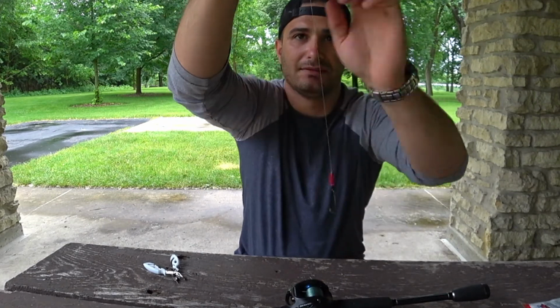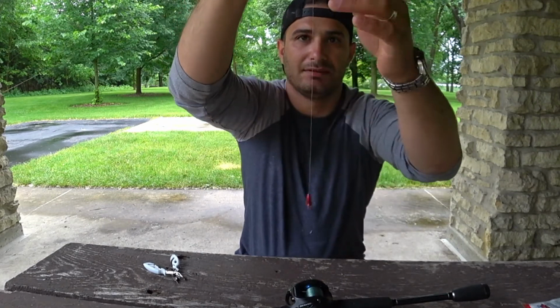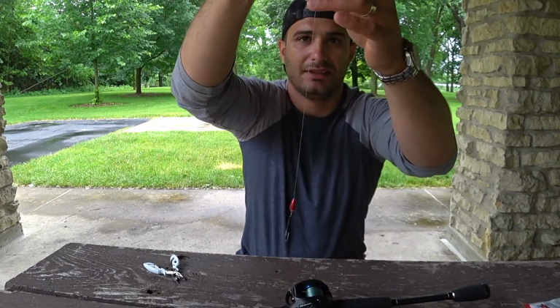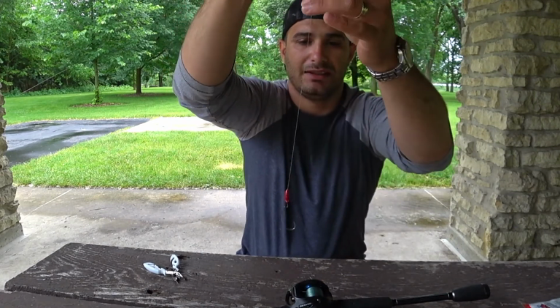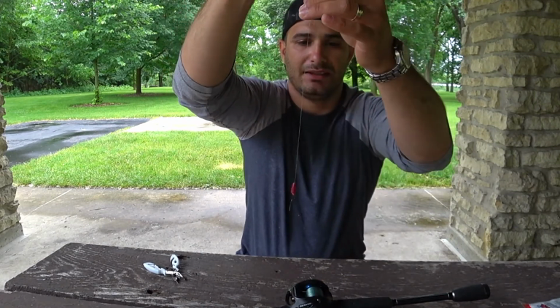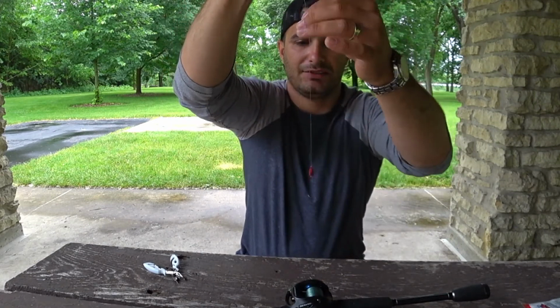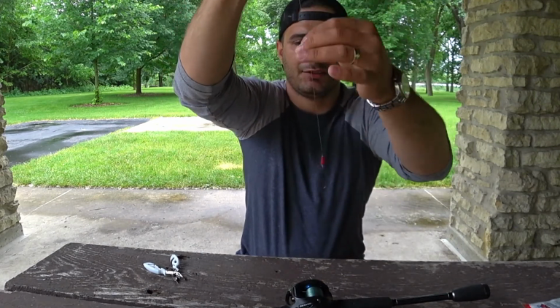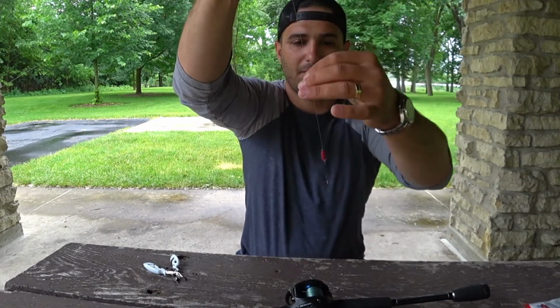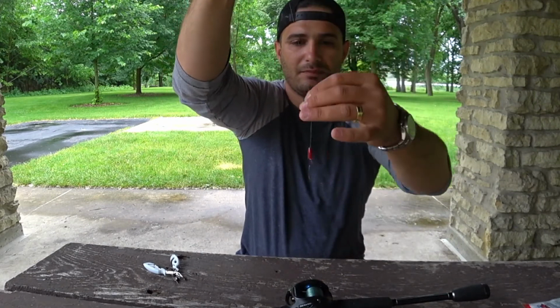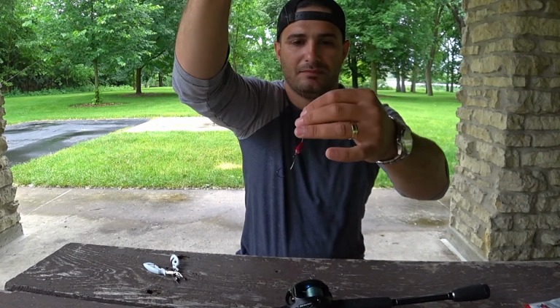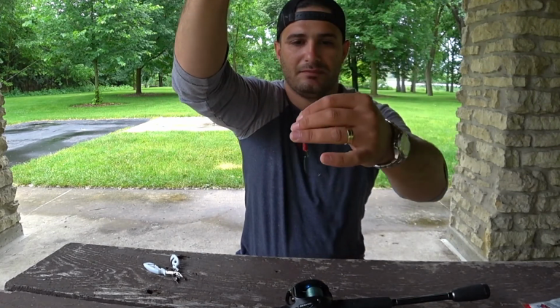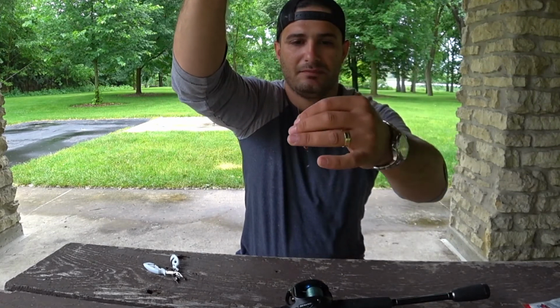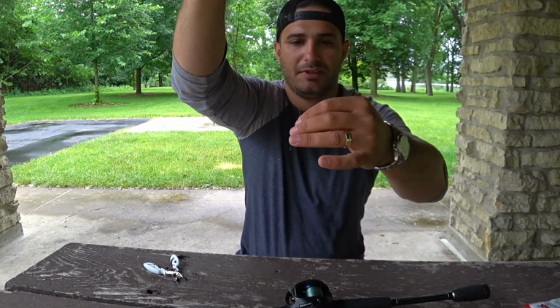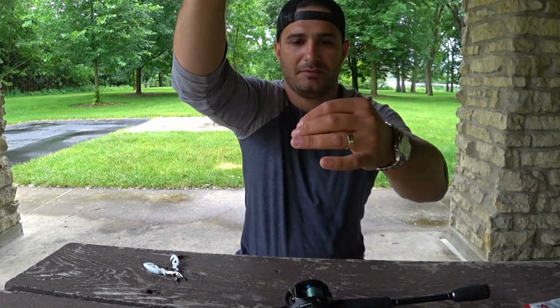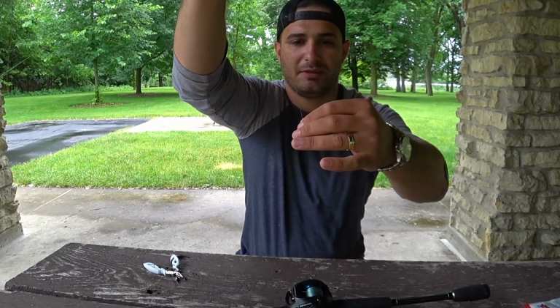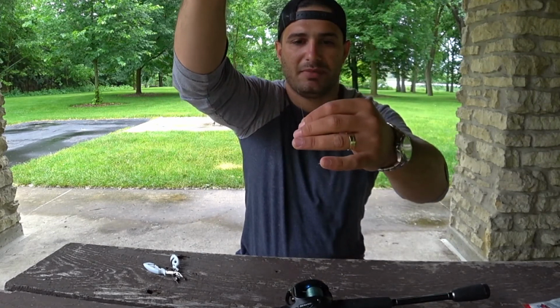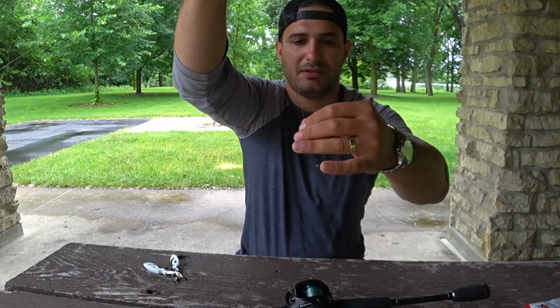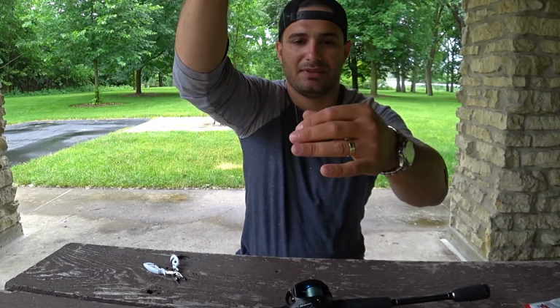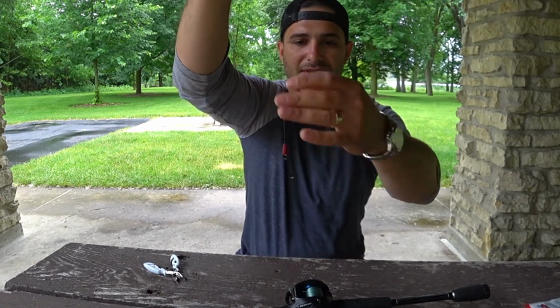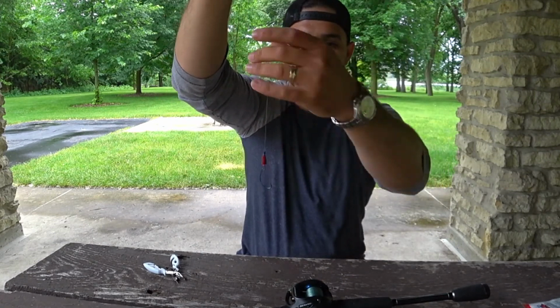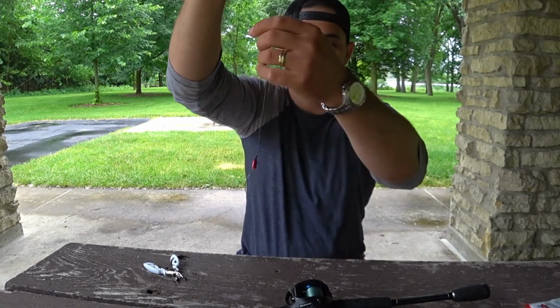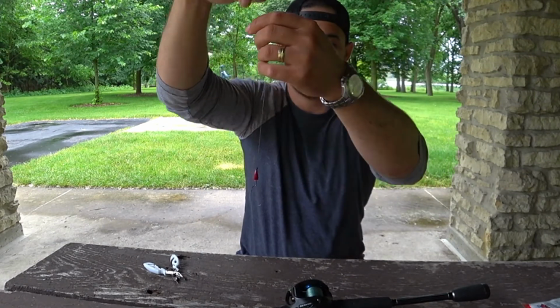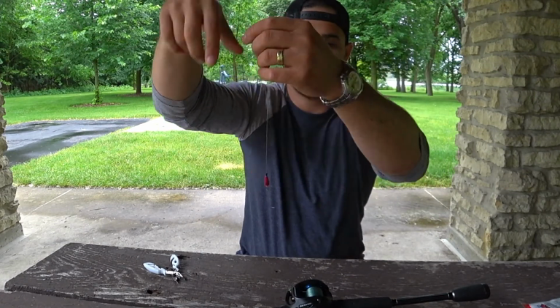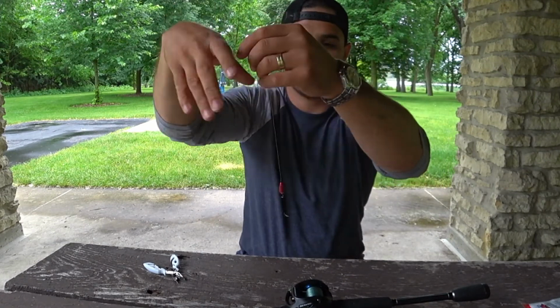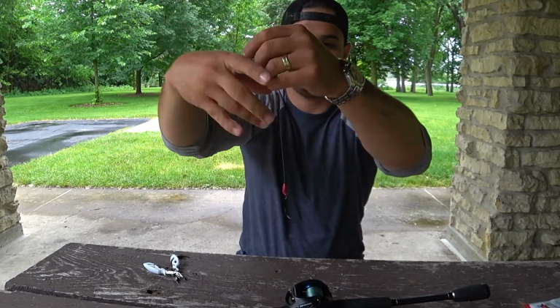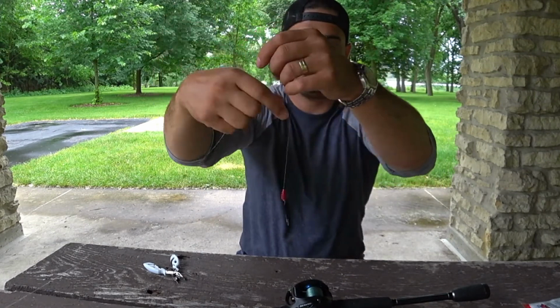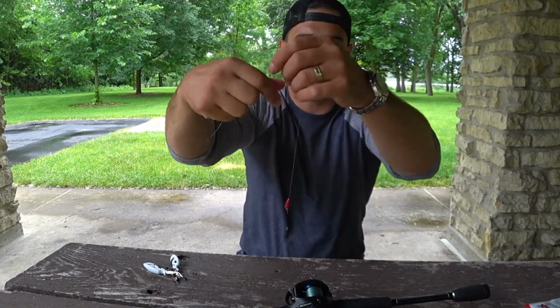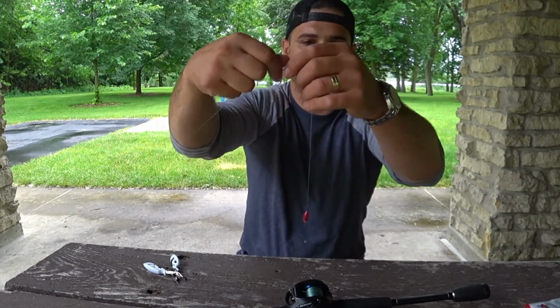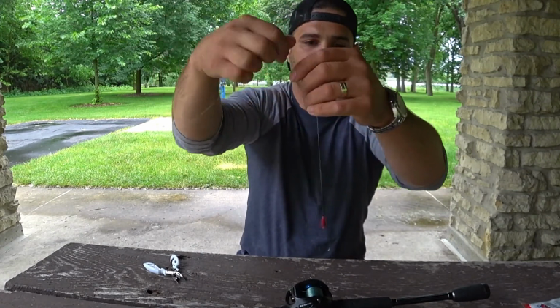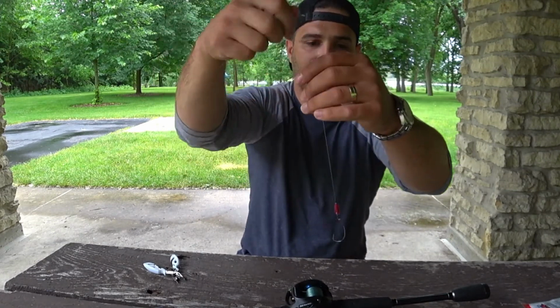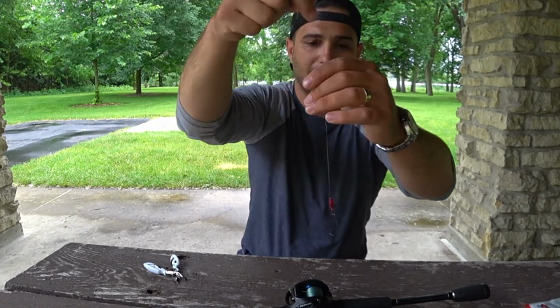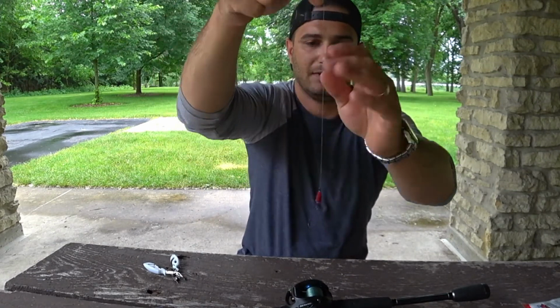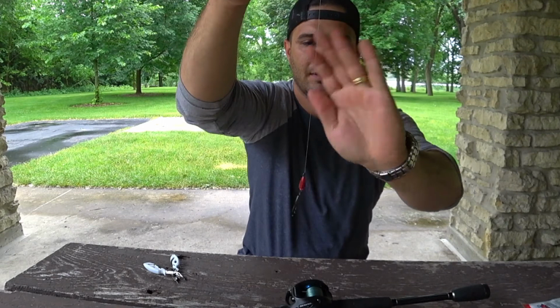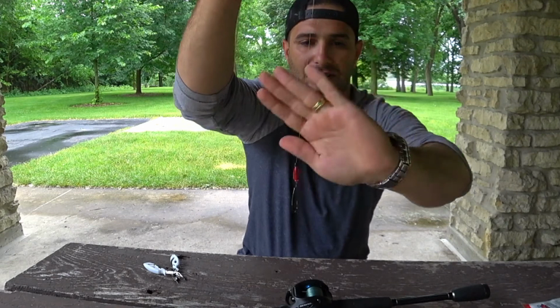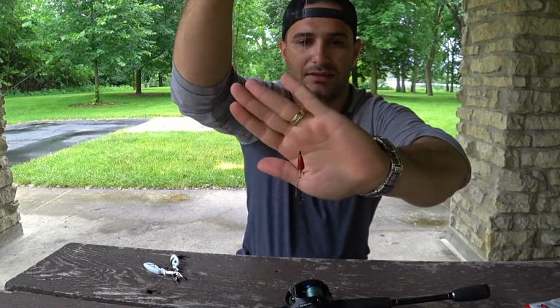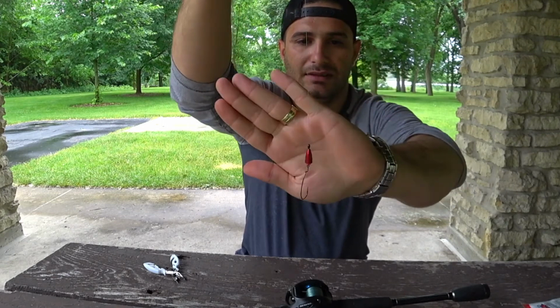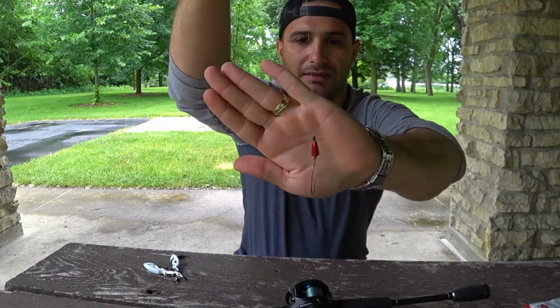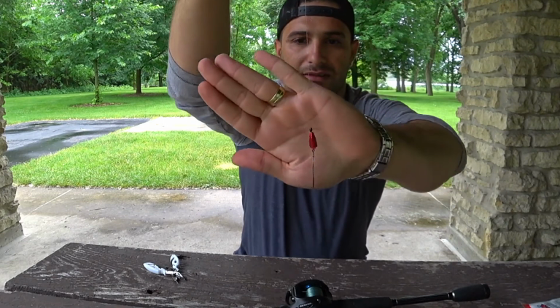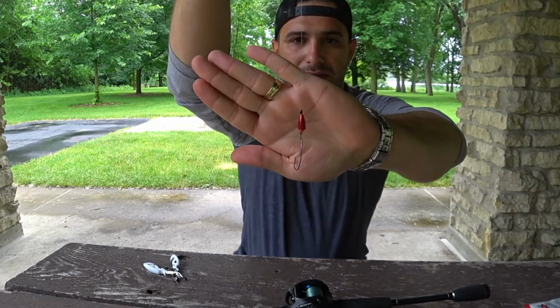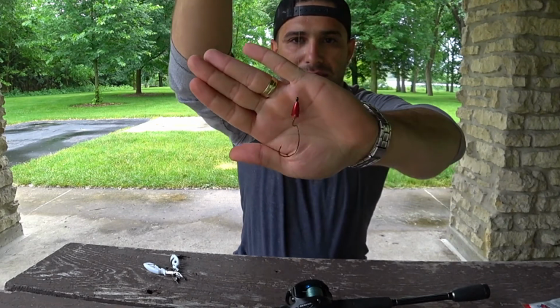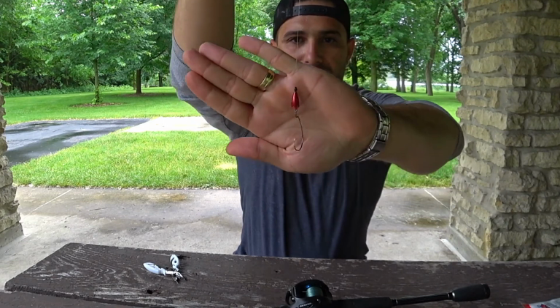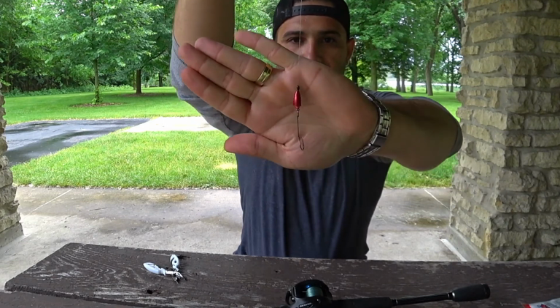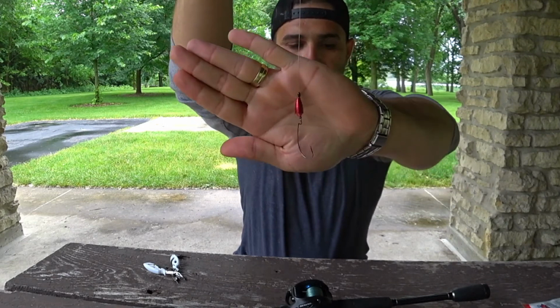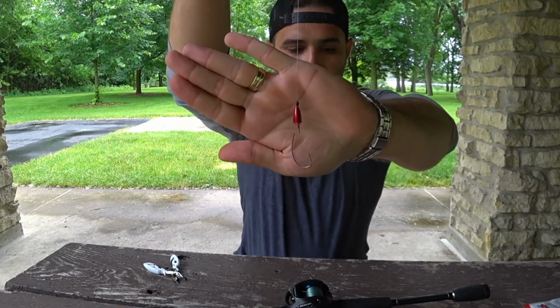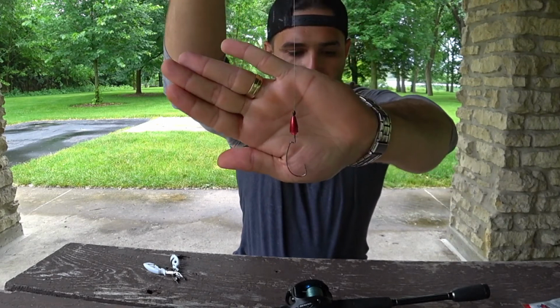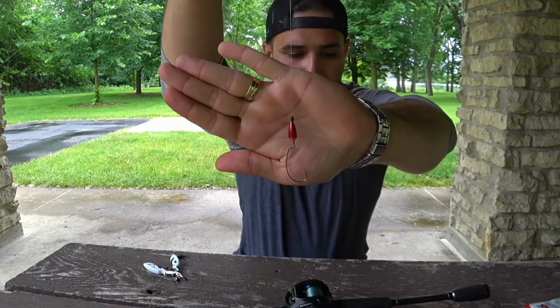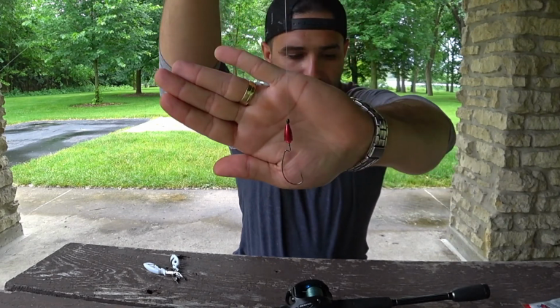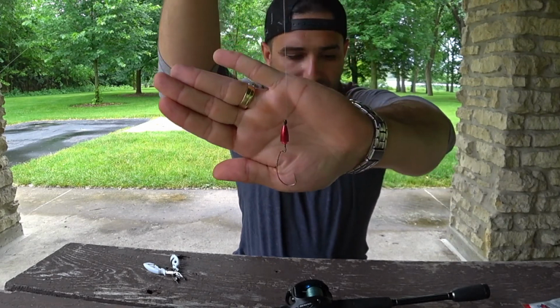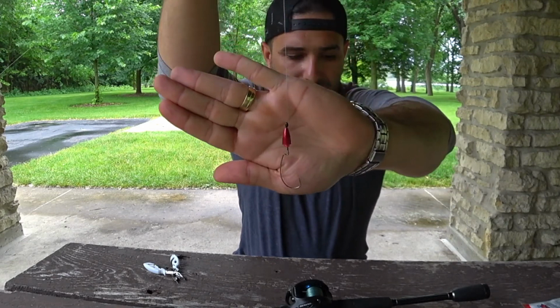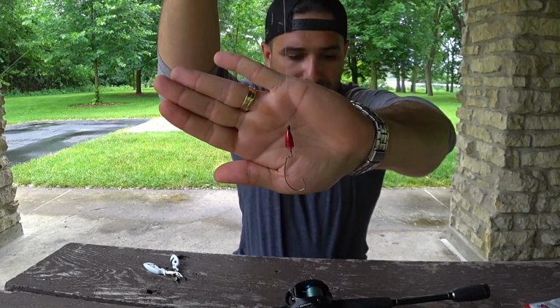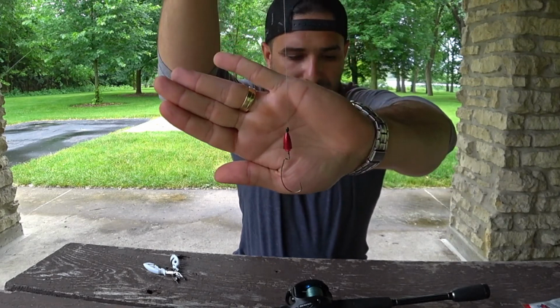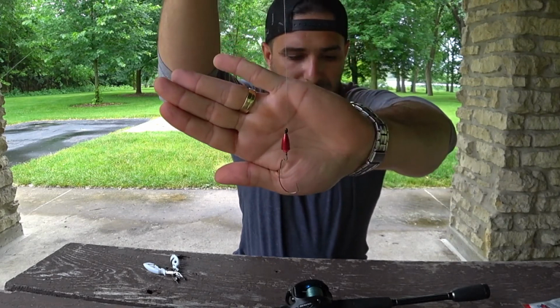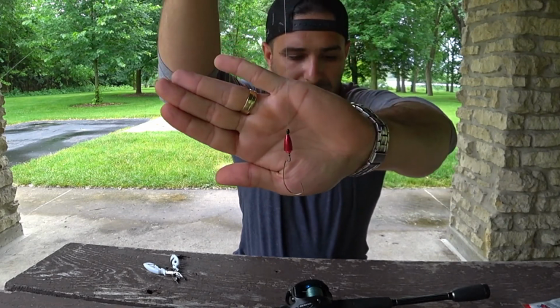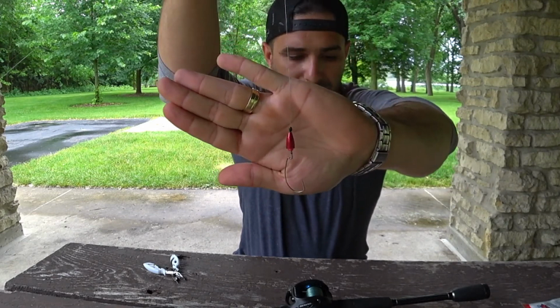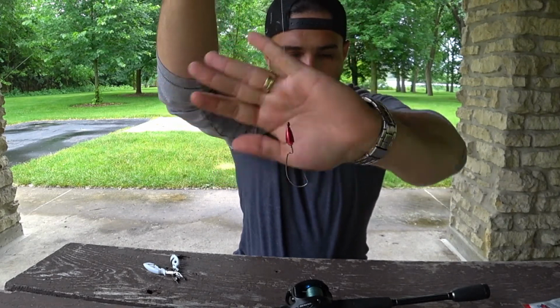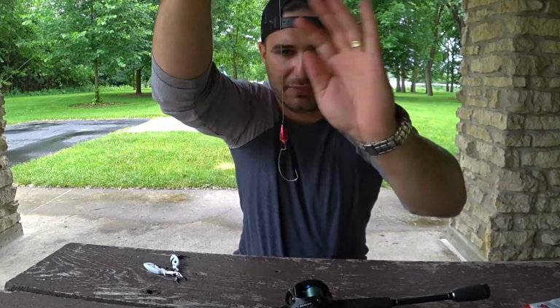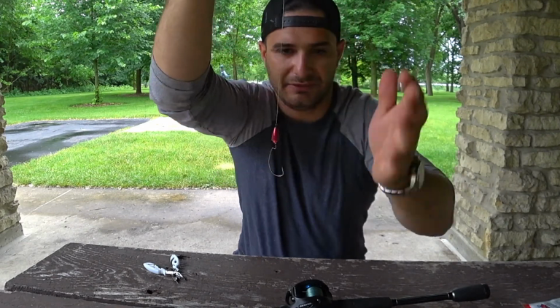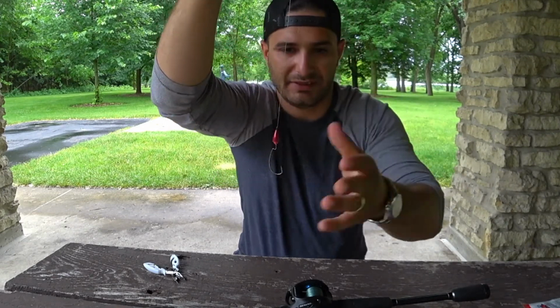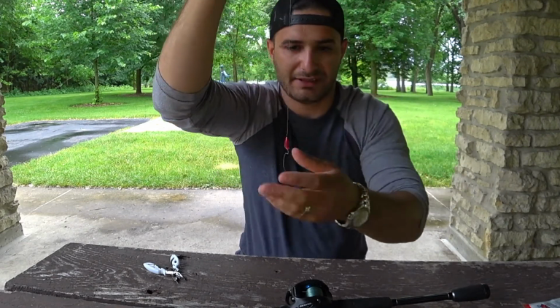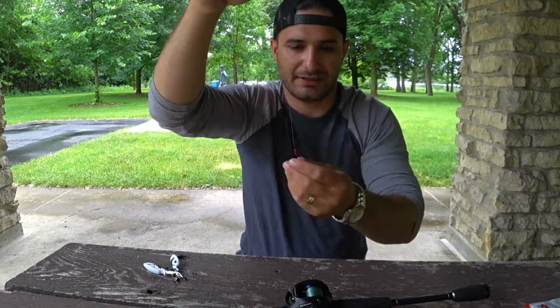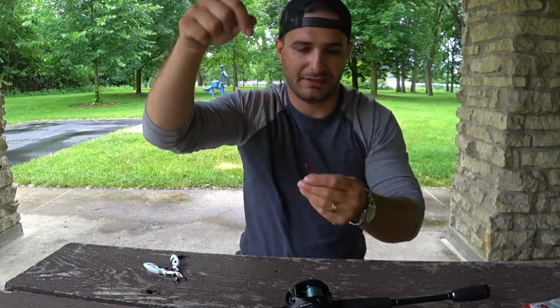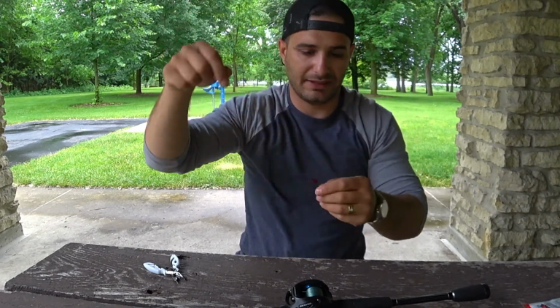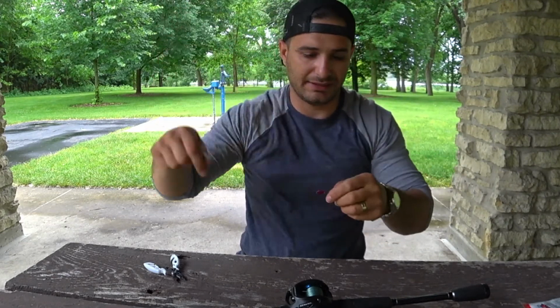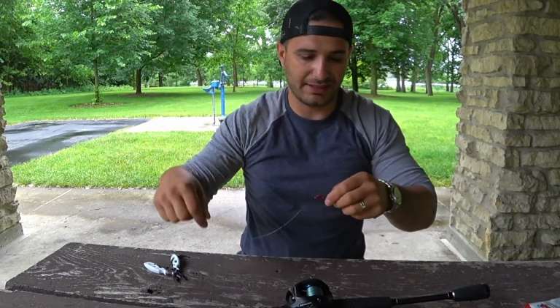I'll bring my bobber stopper down. Perfect.